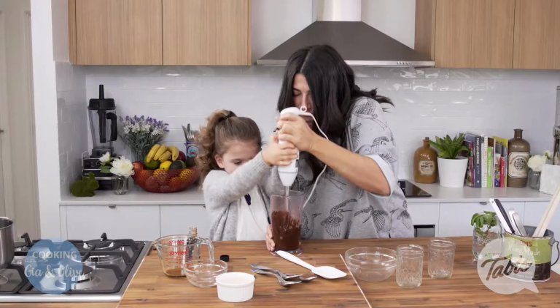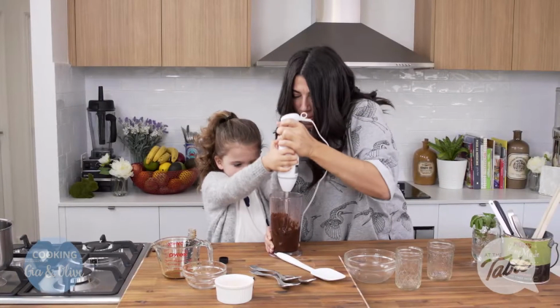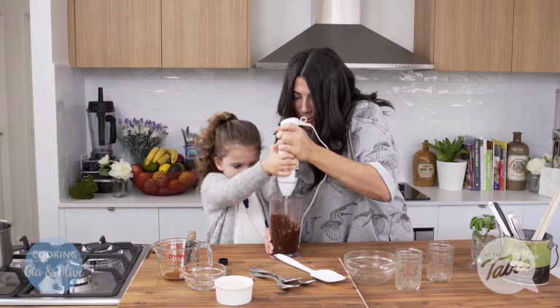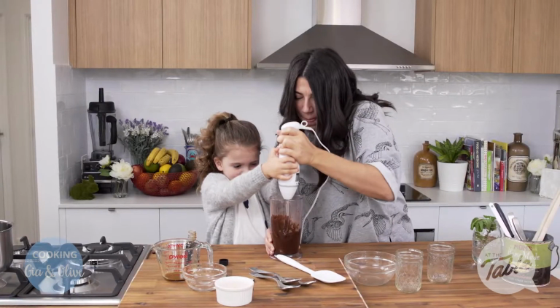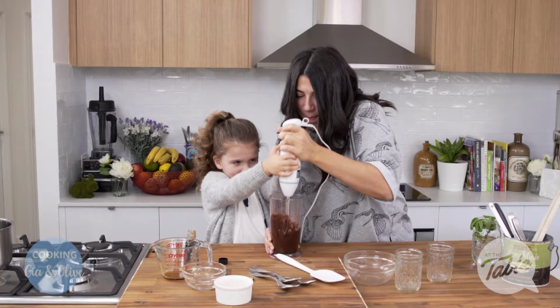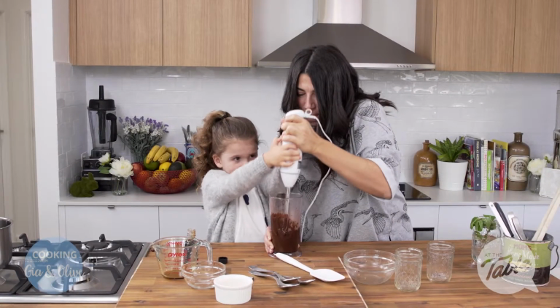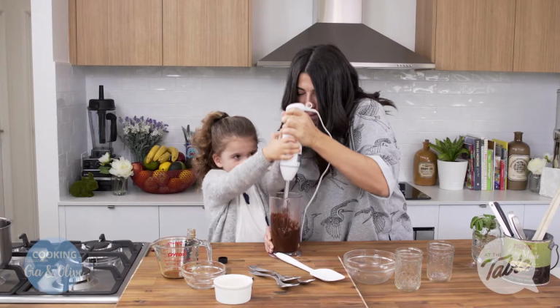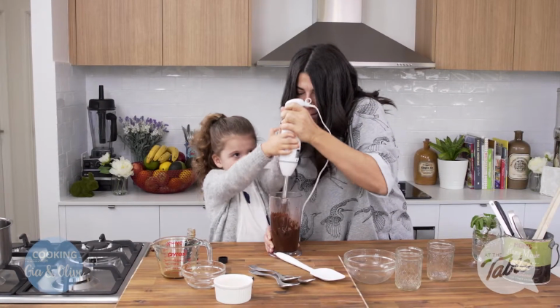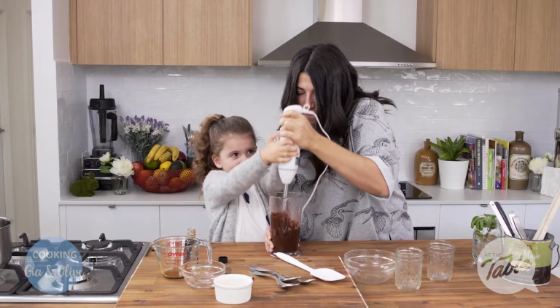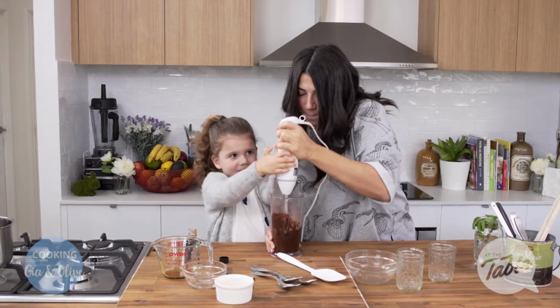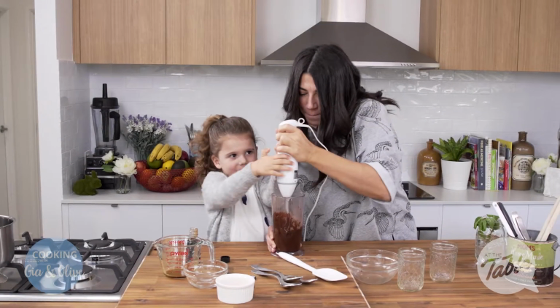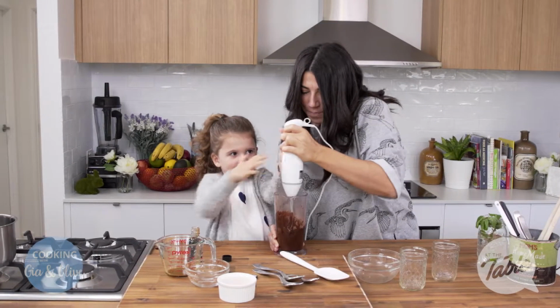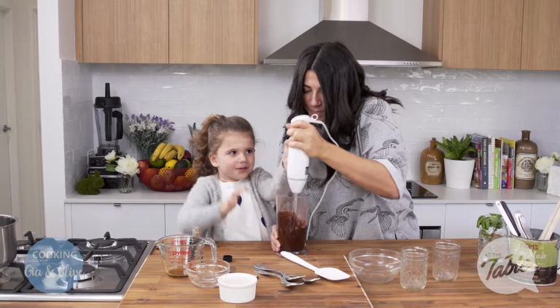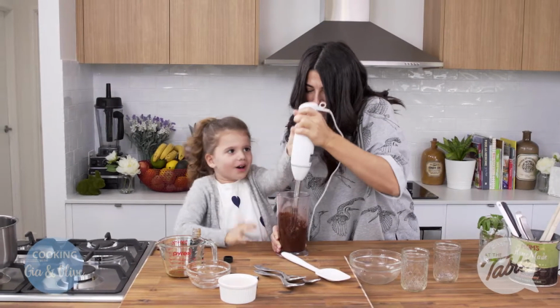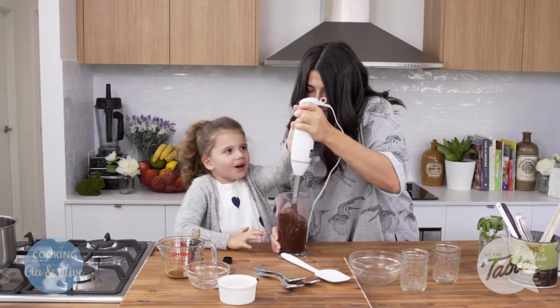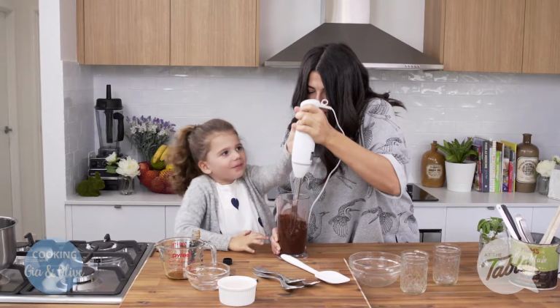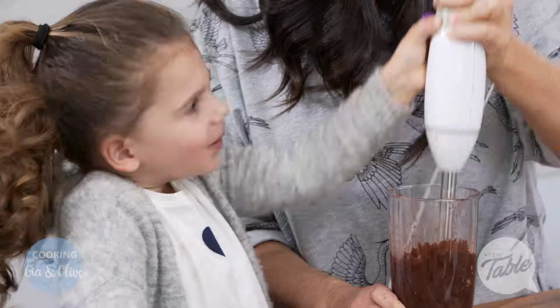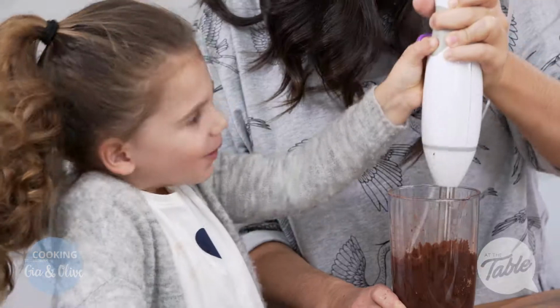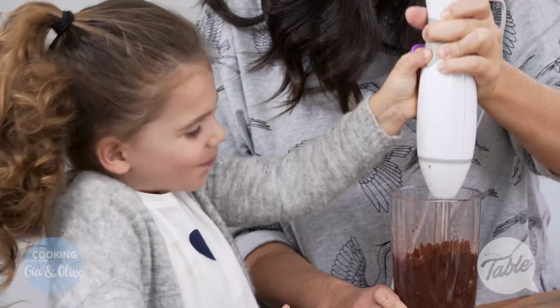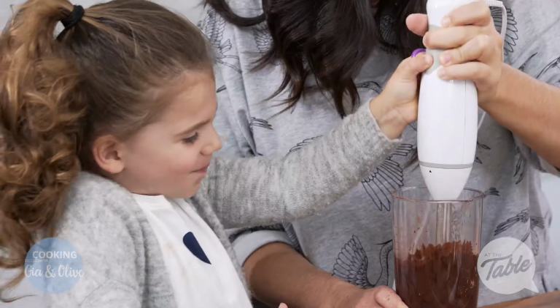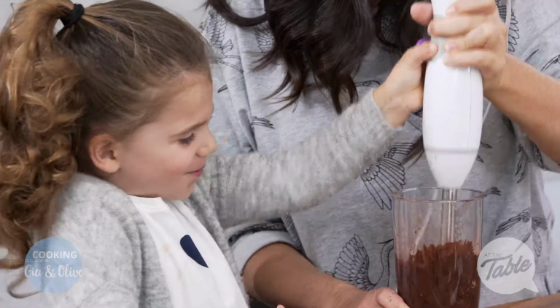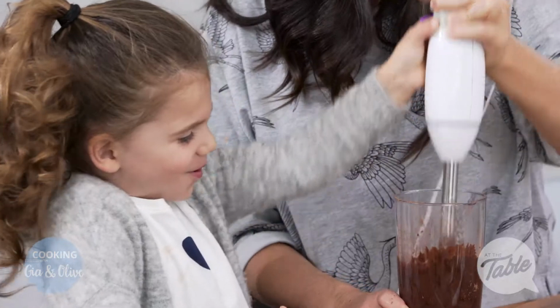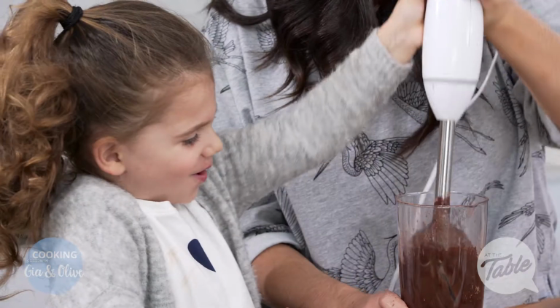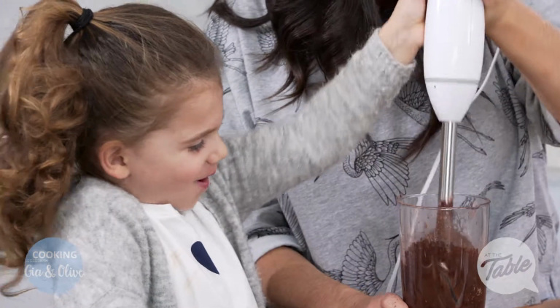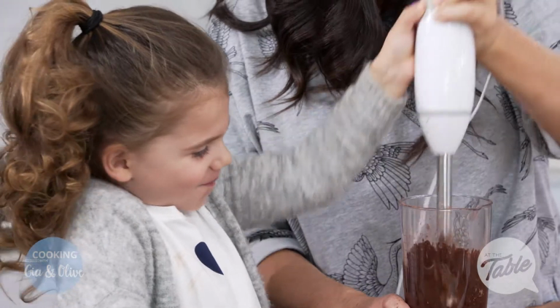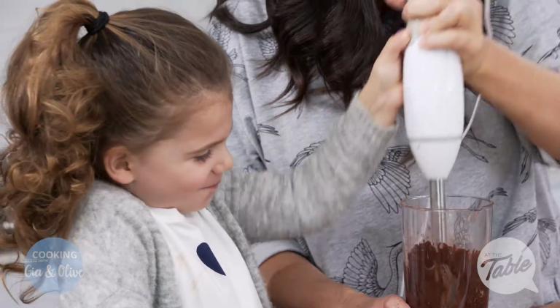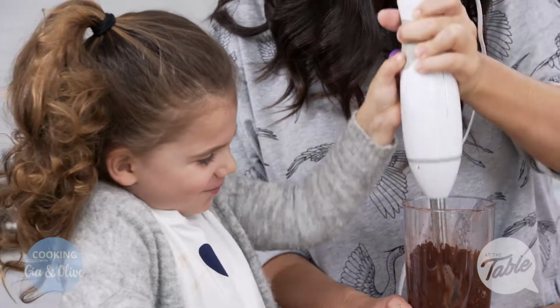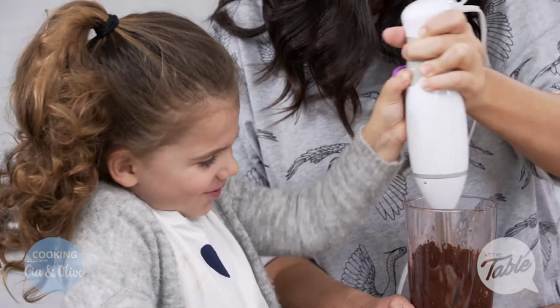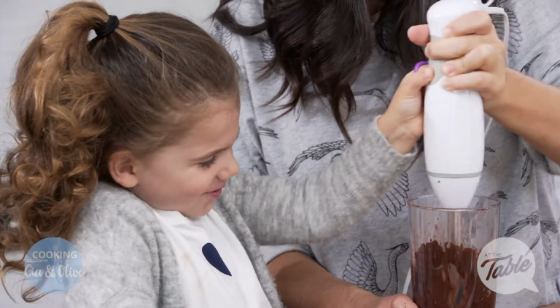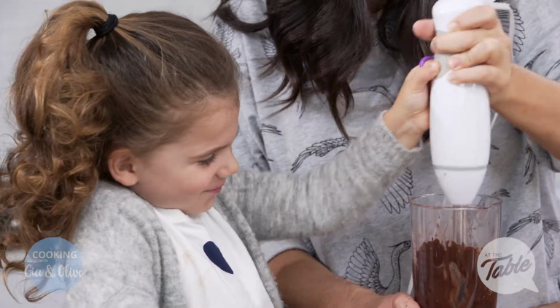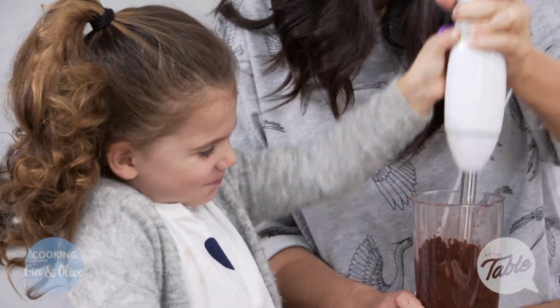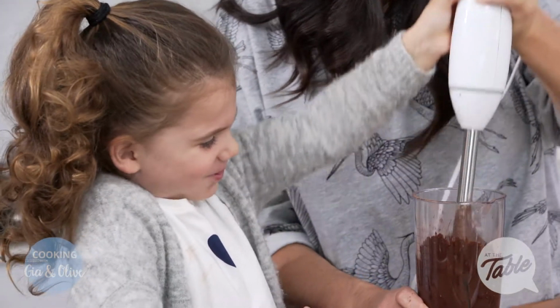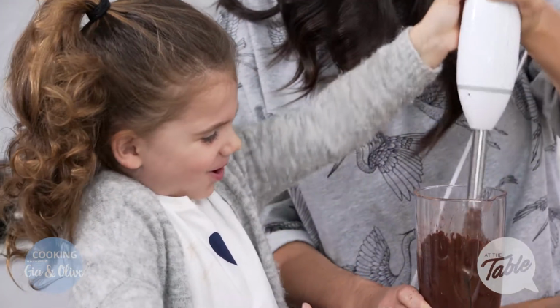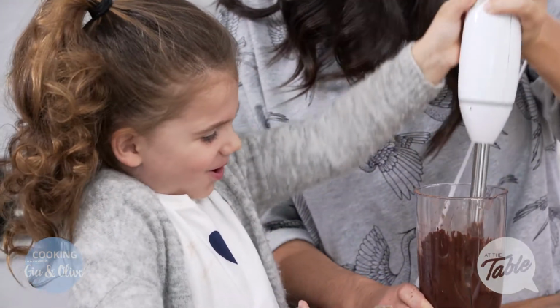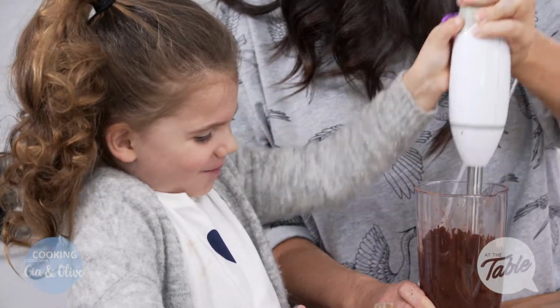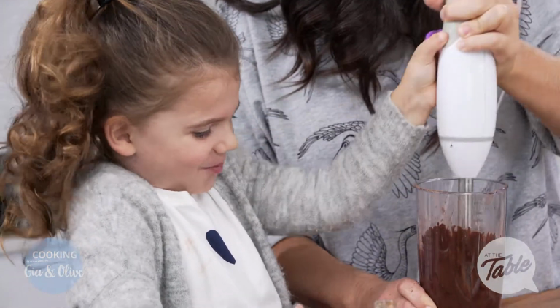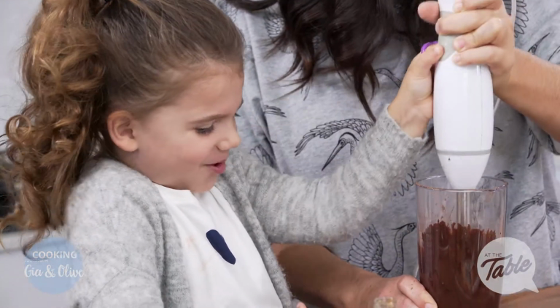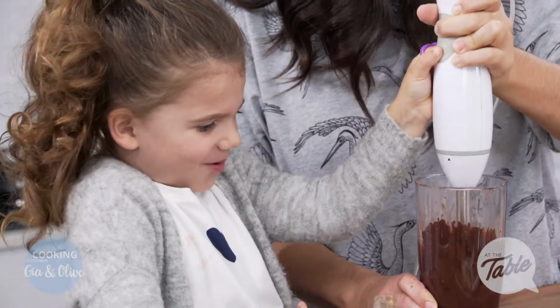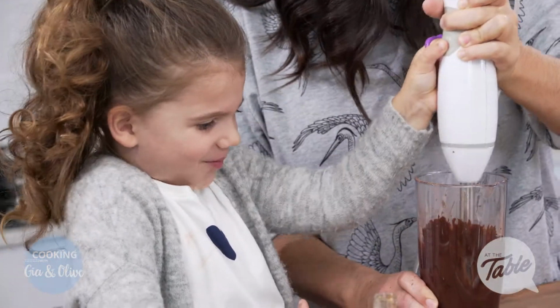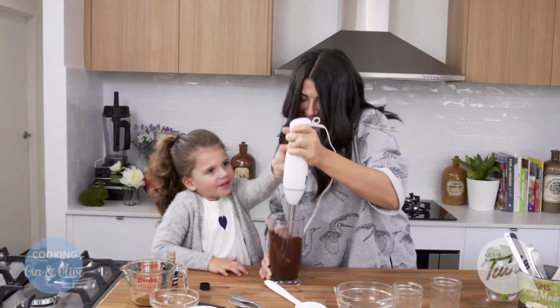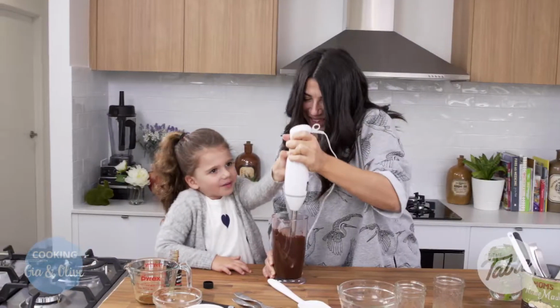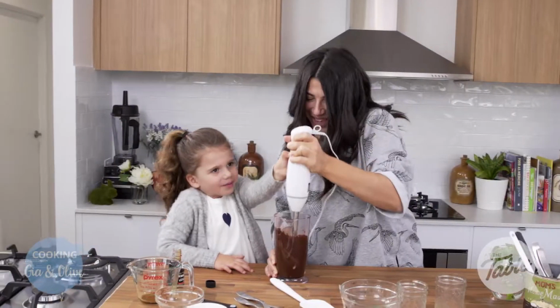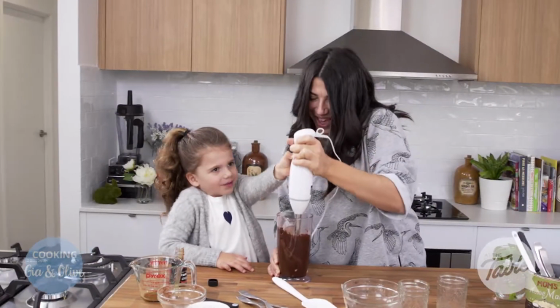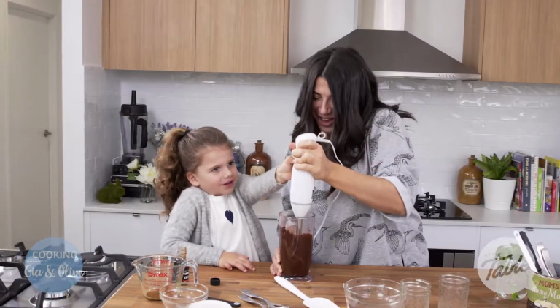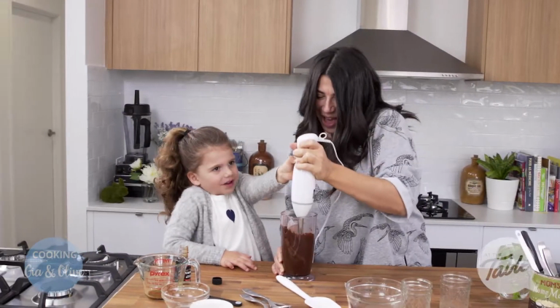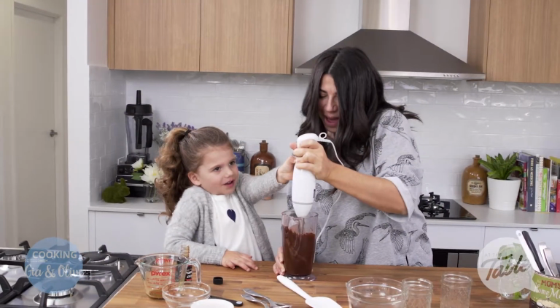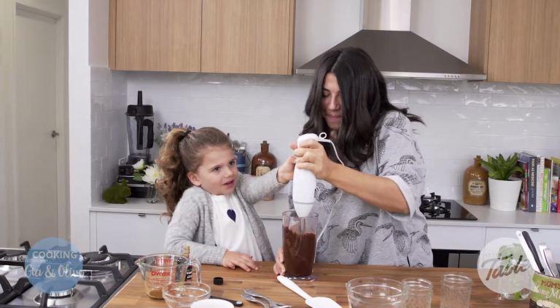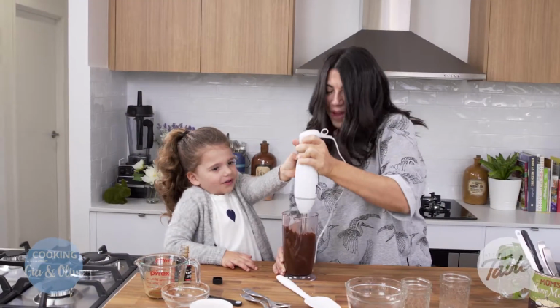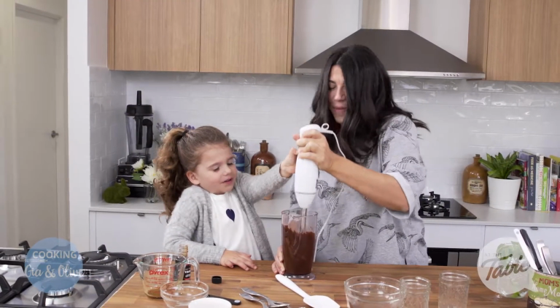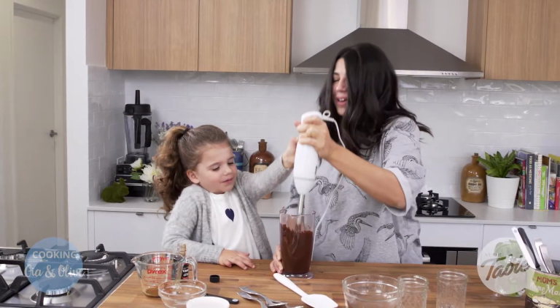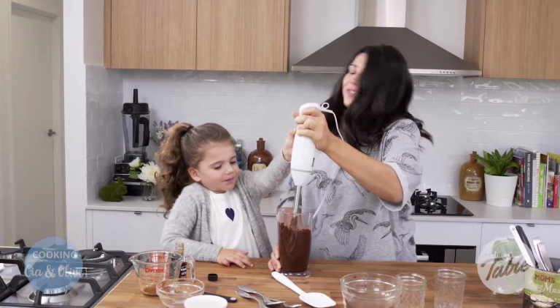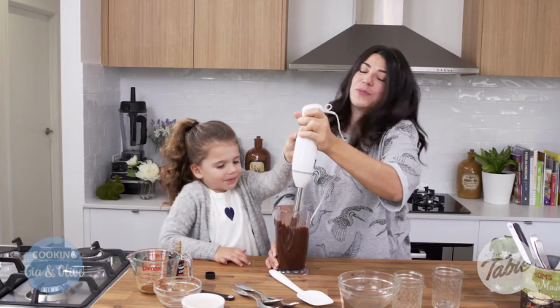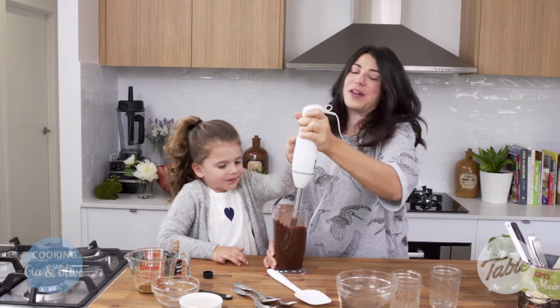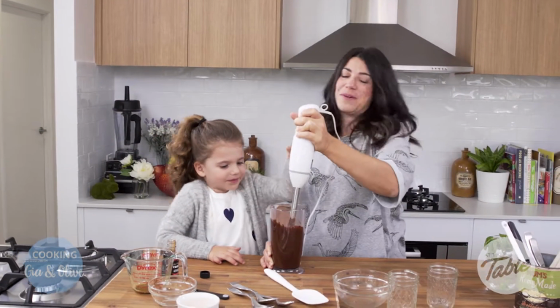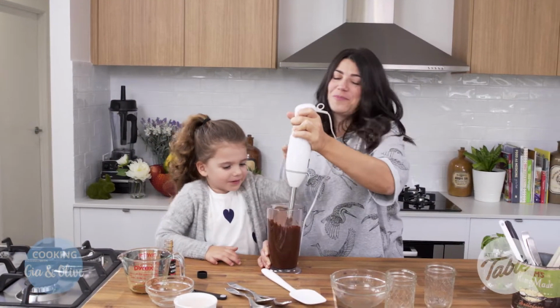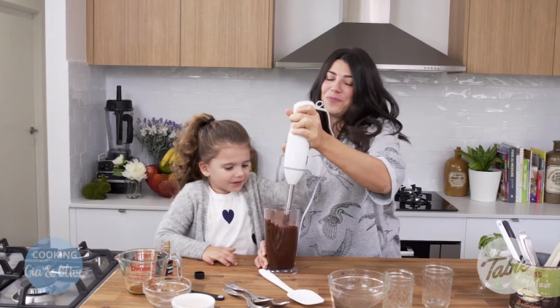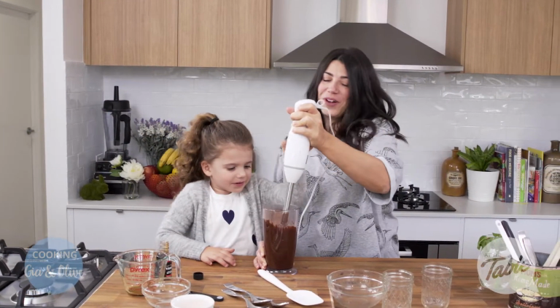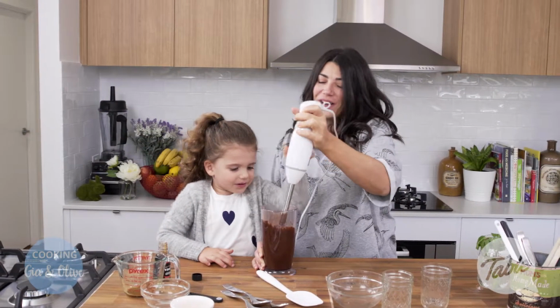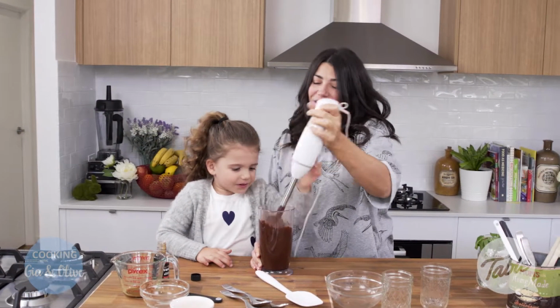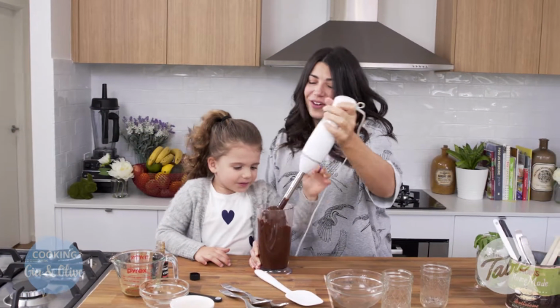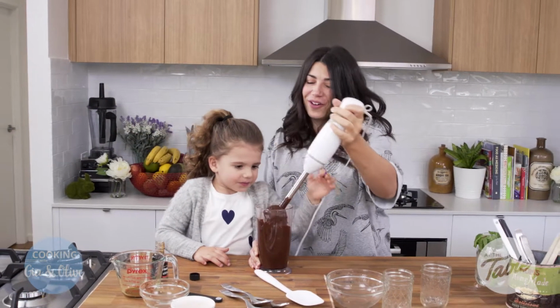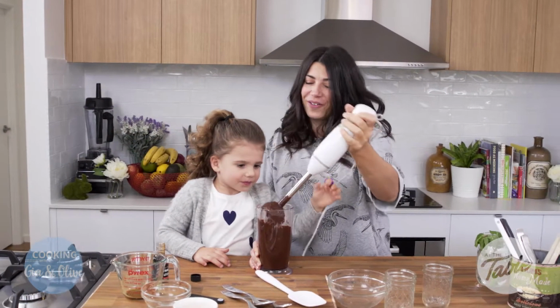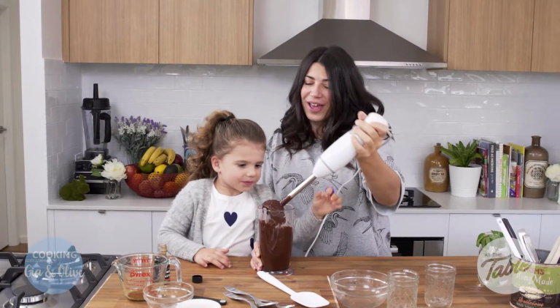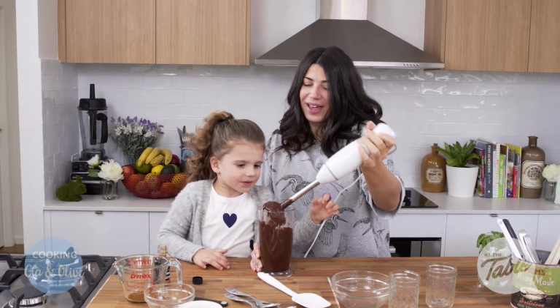Blending away. Okay, I reckon it's ready. Ready to go, hey?